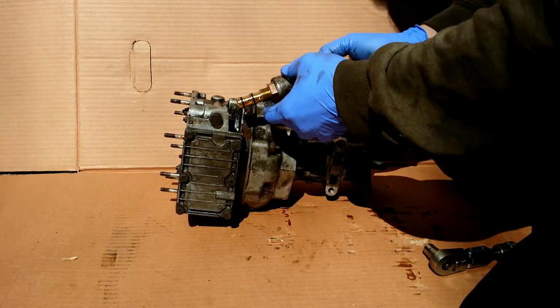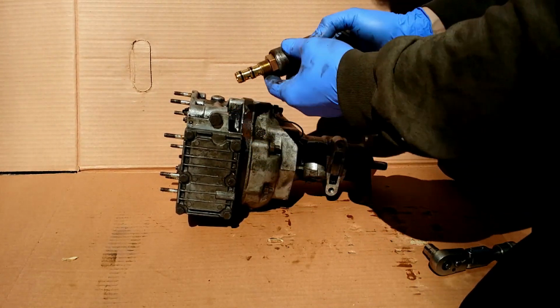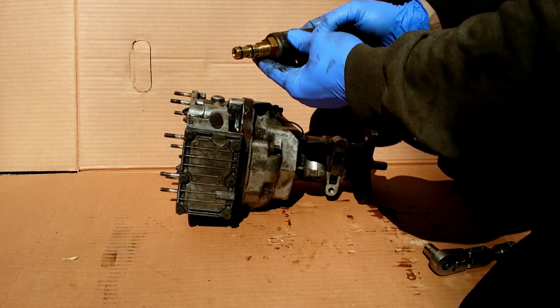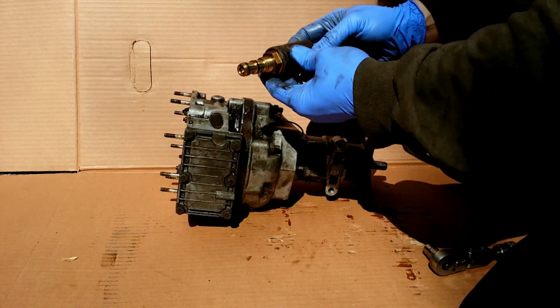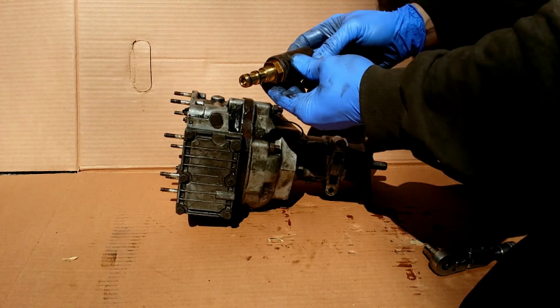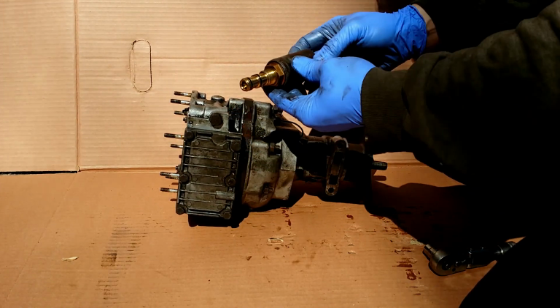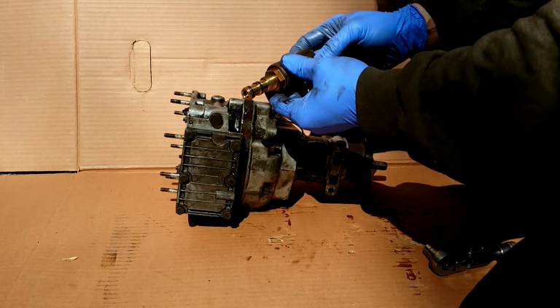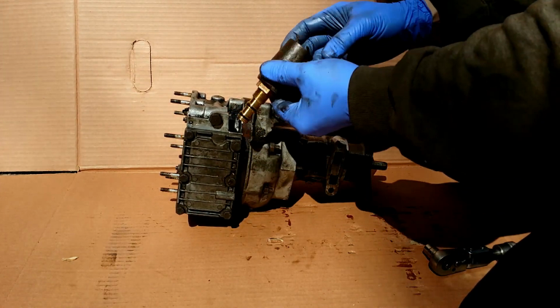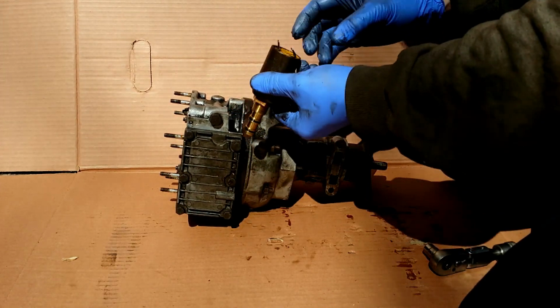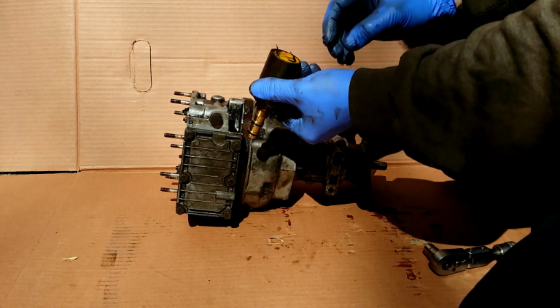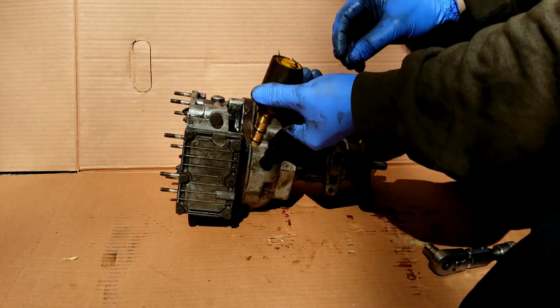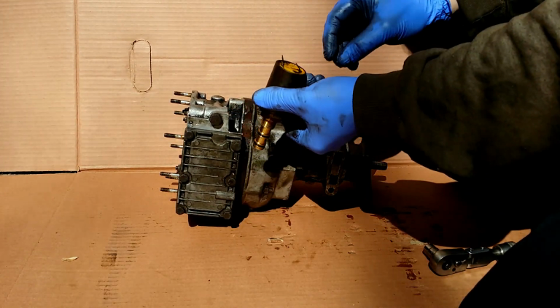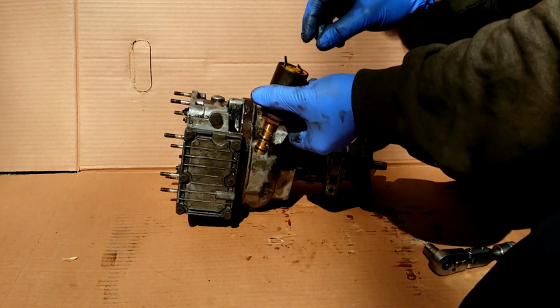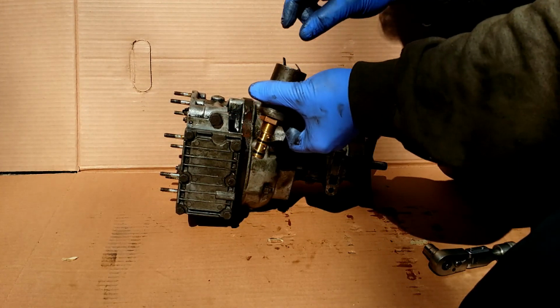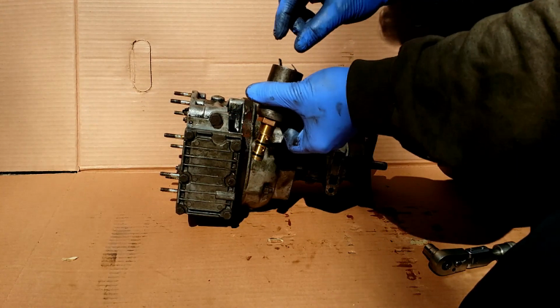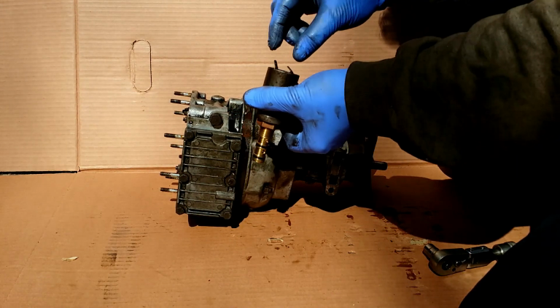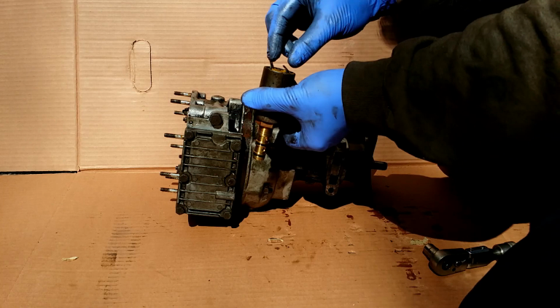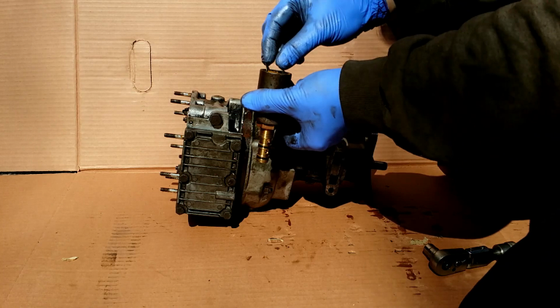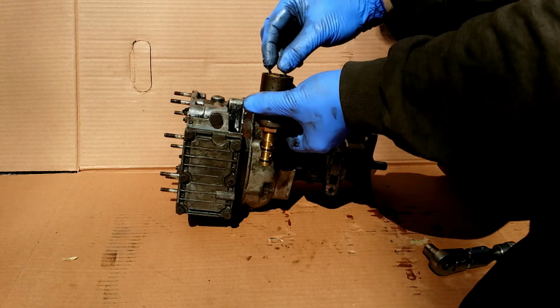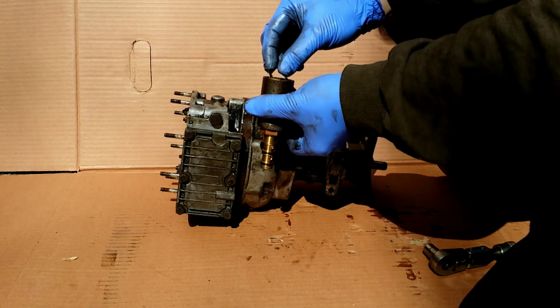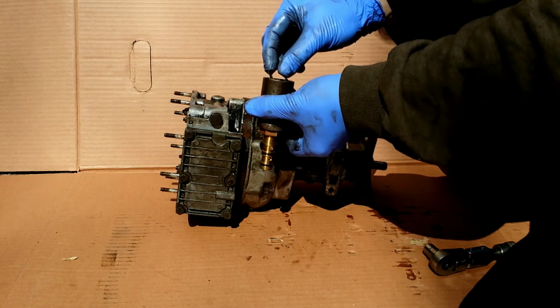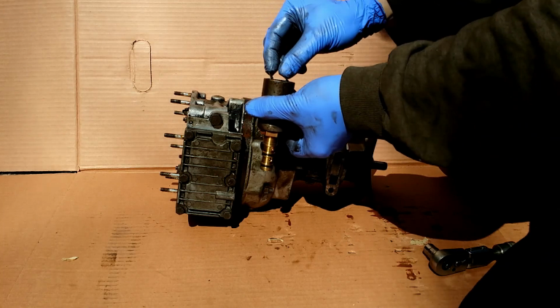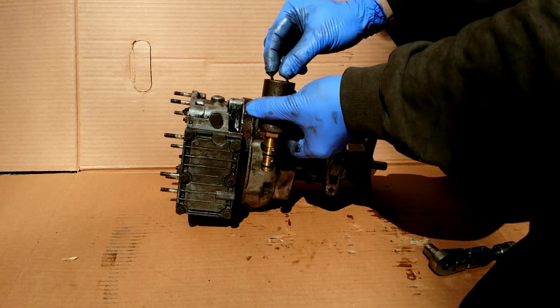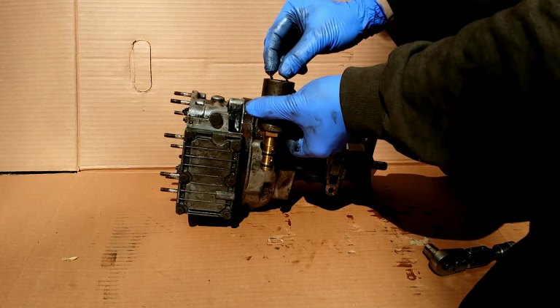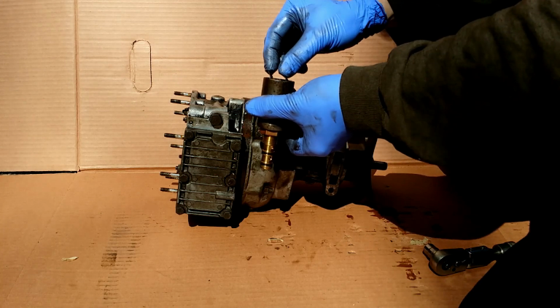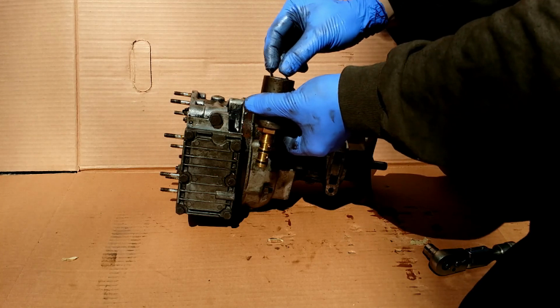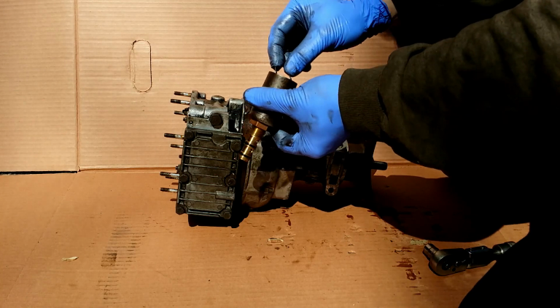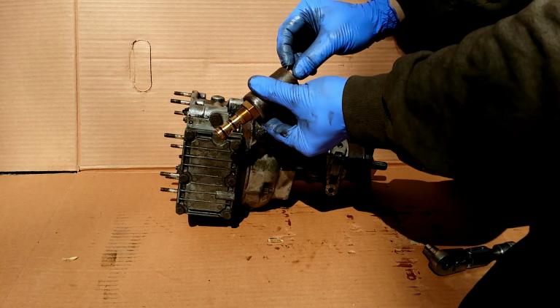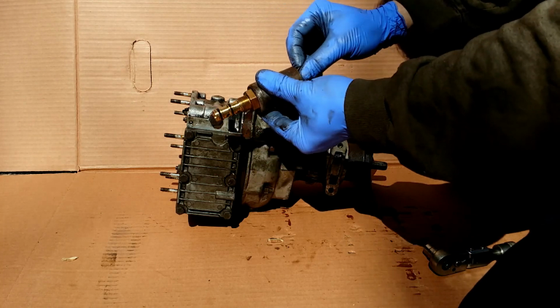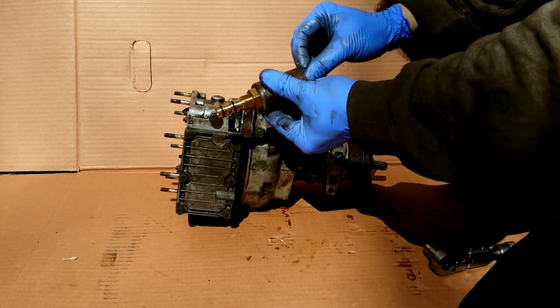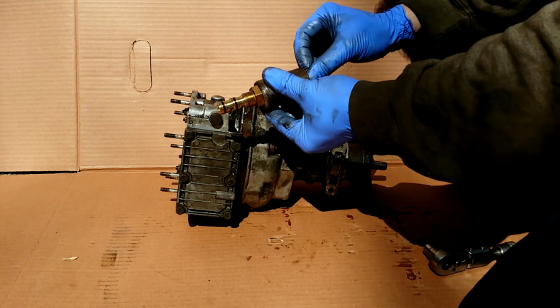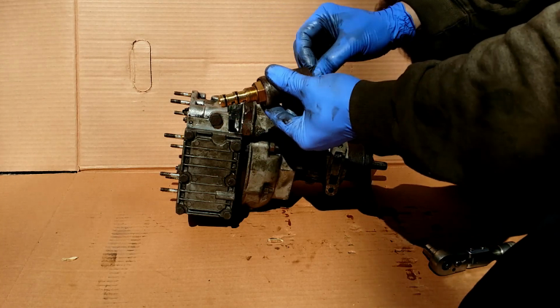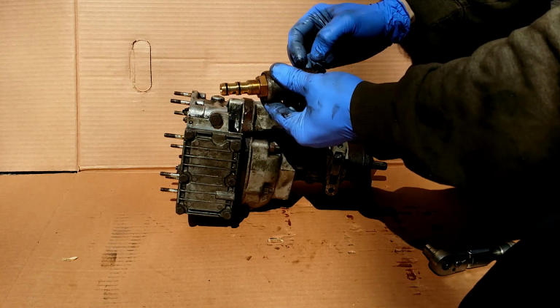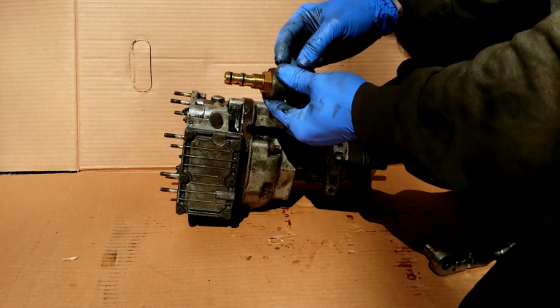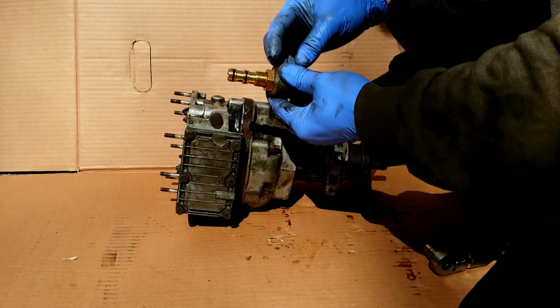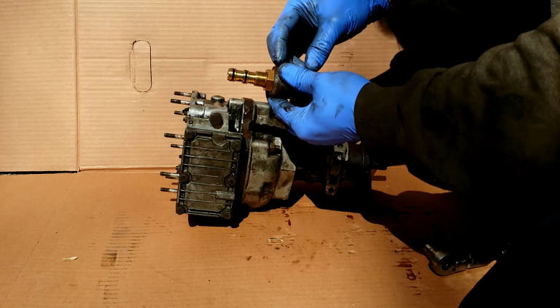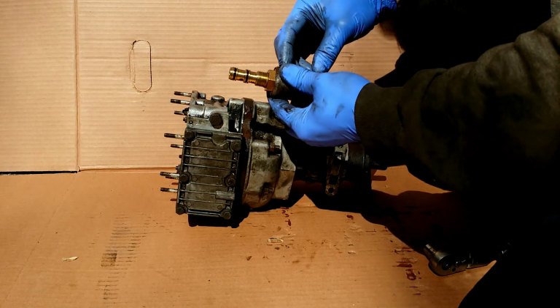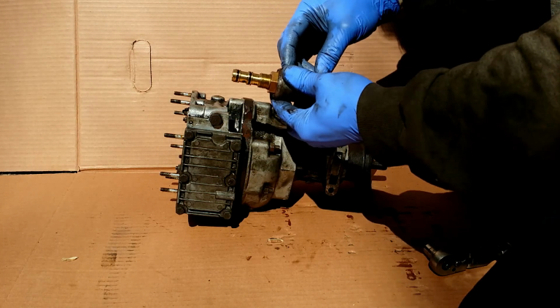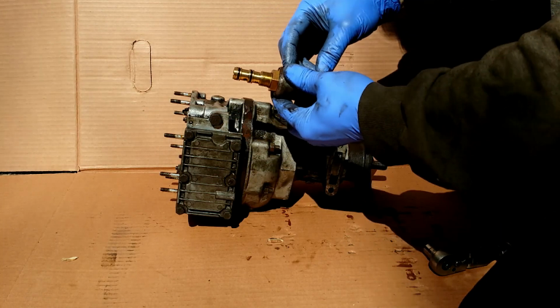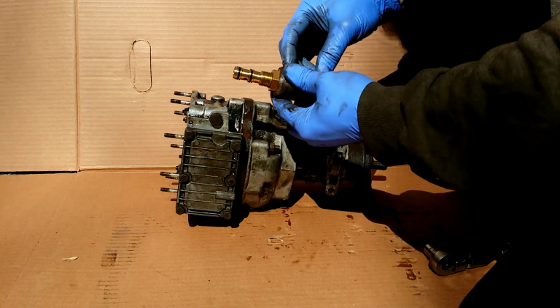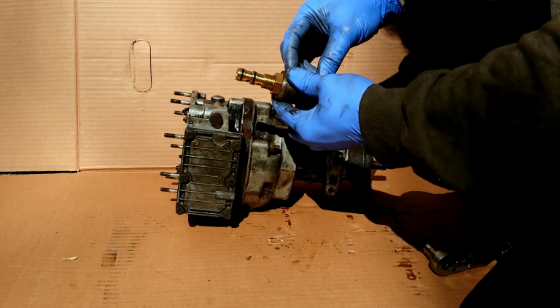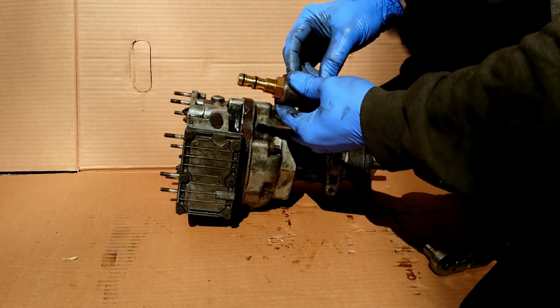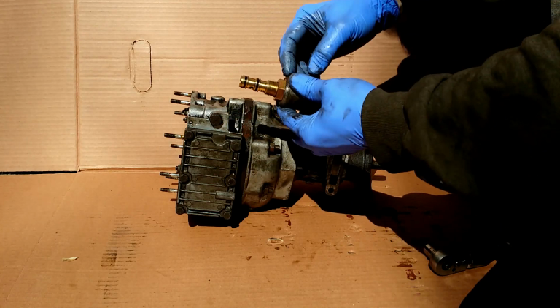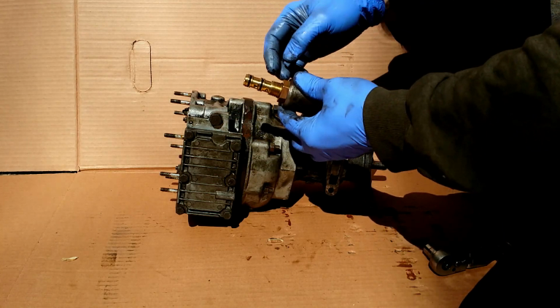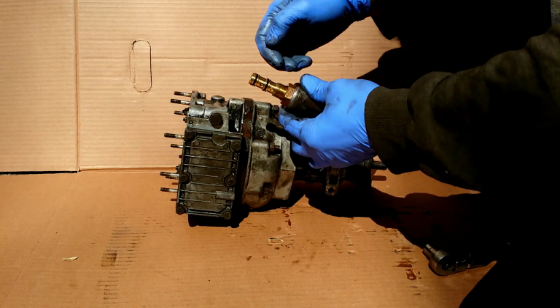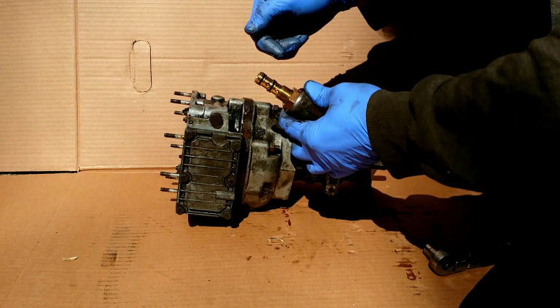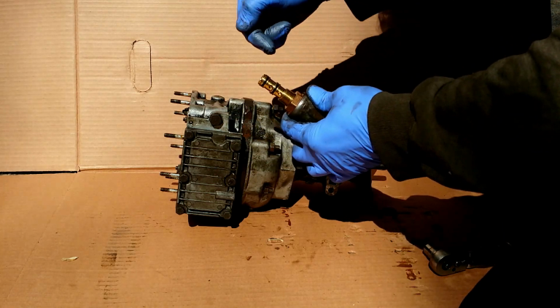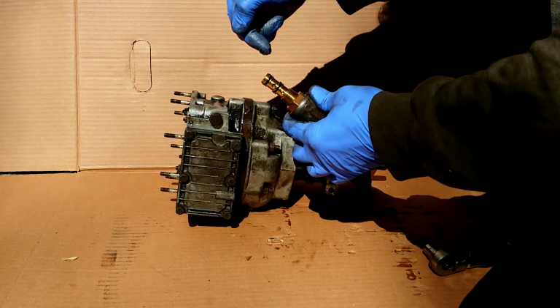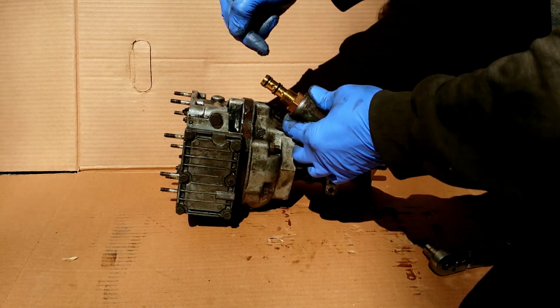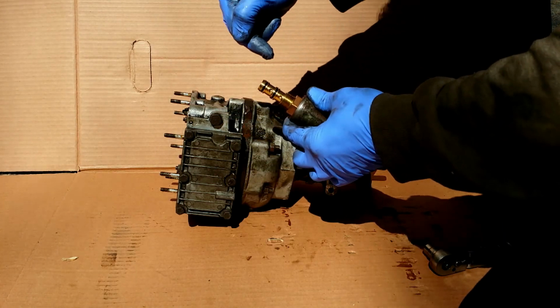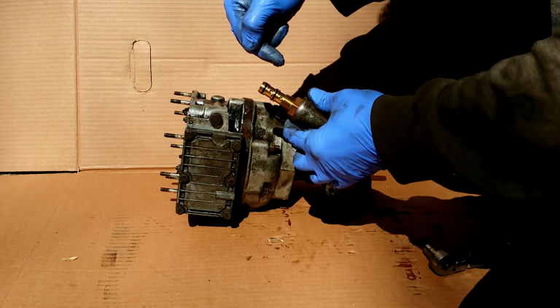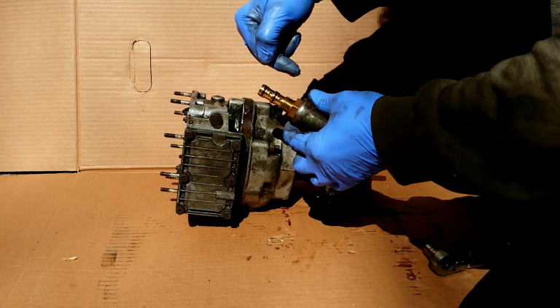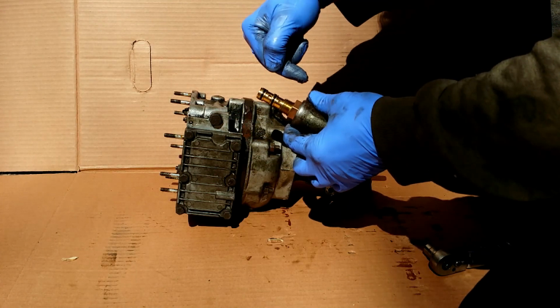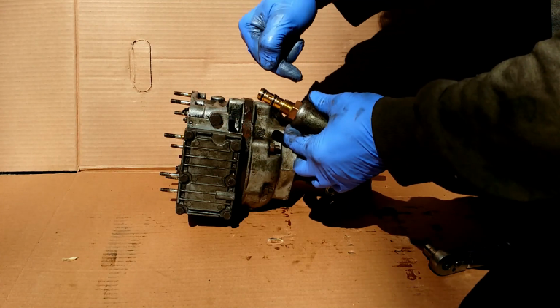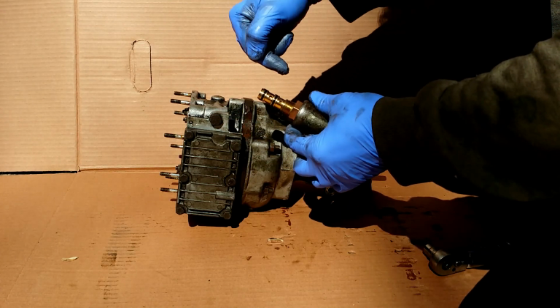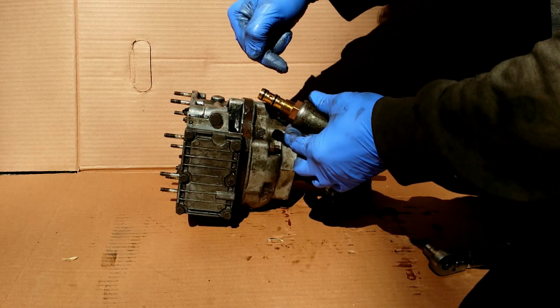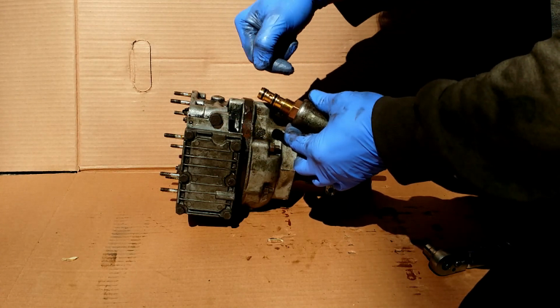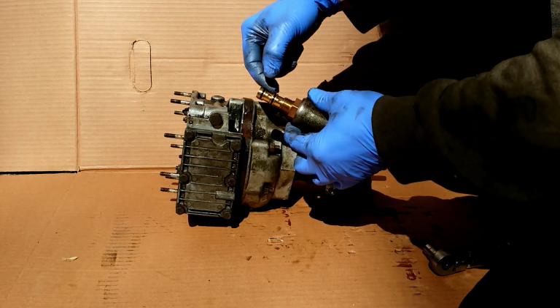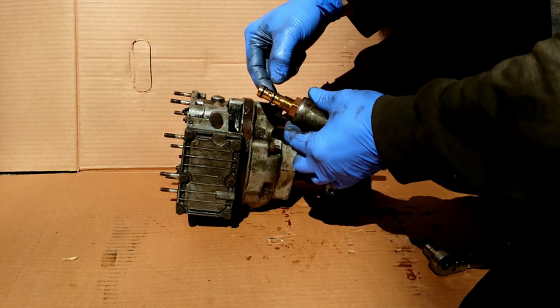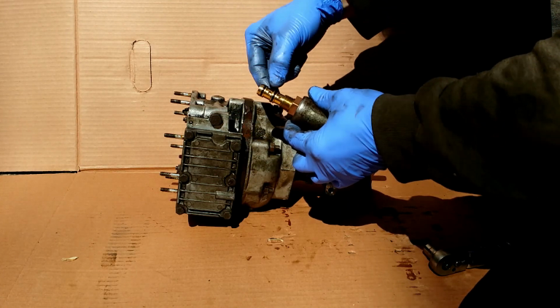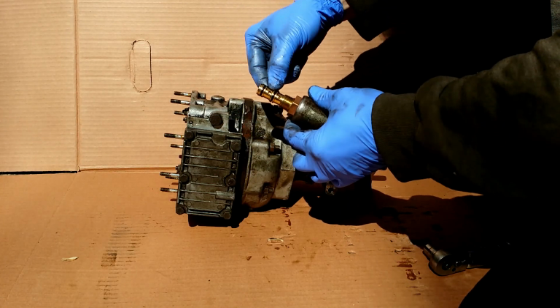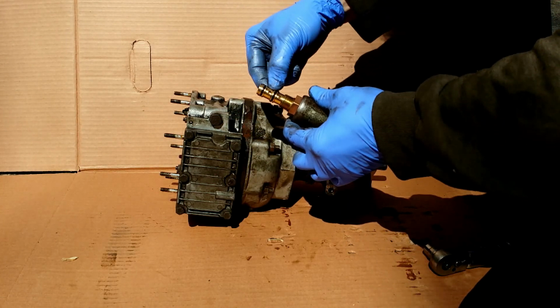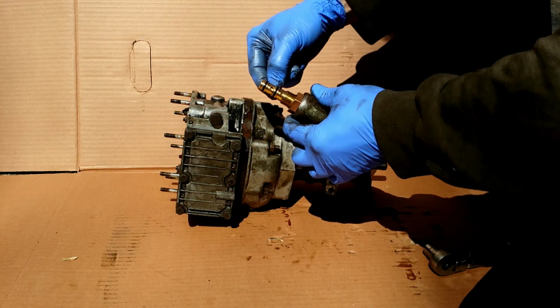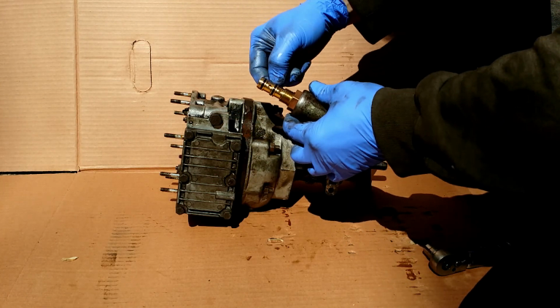The energized solenoid shifts an internal piston that redirects oil in the system.